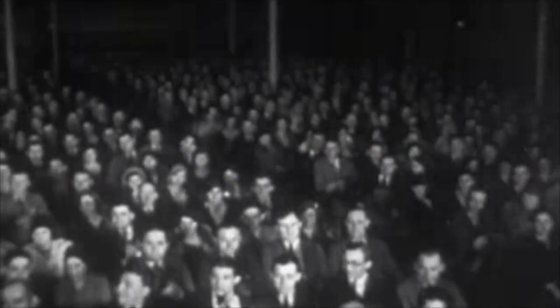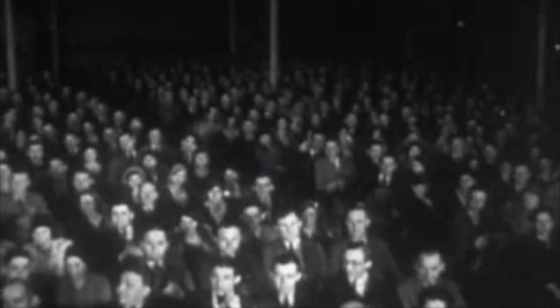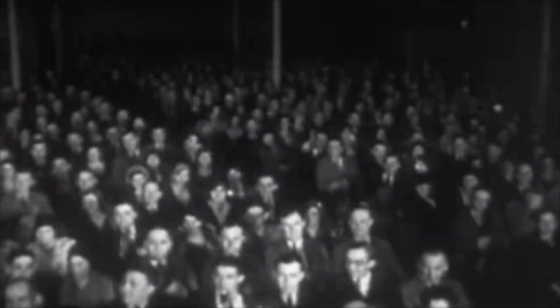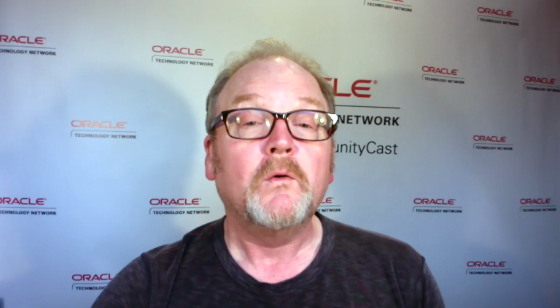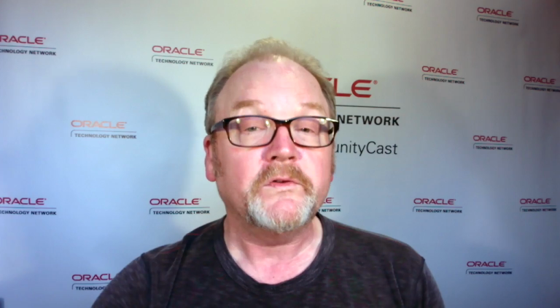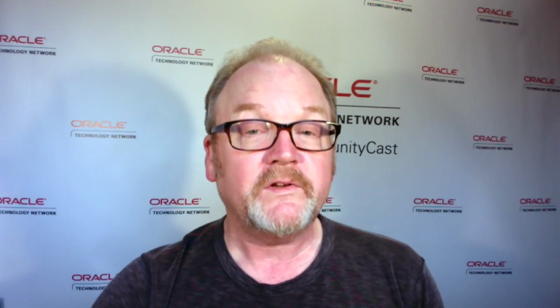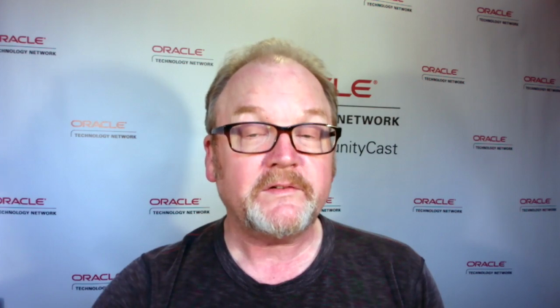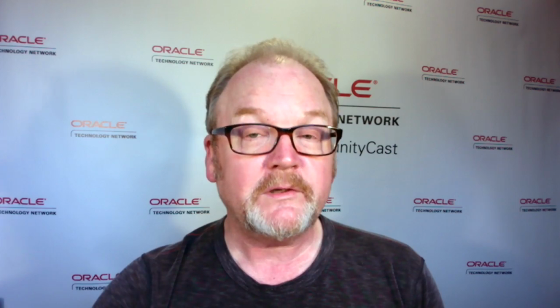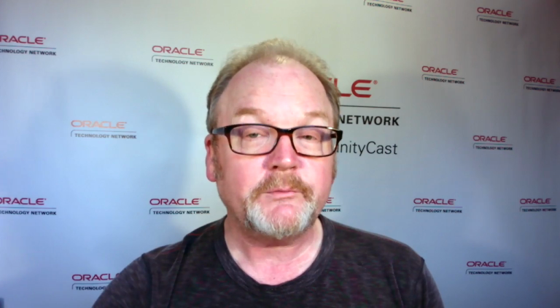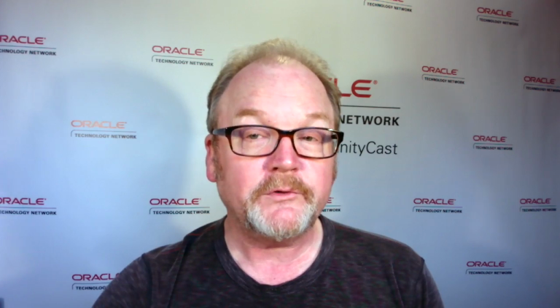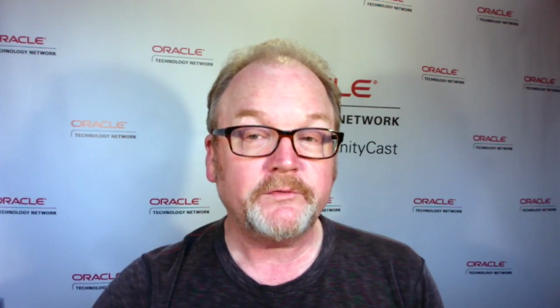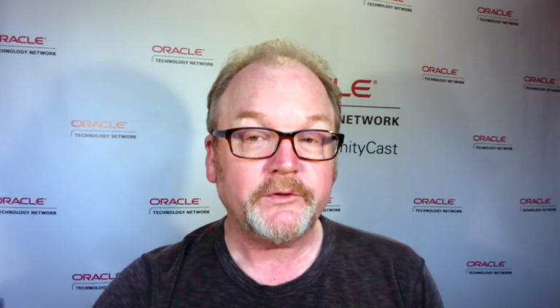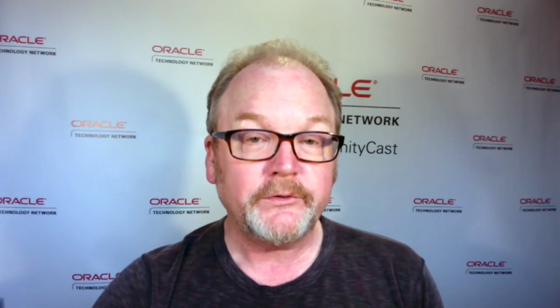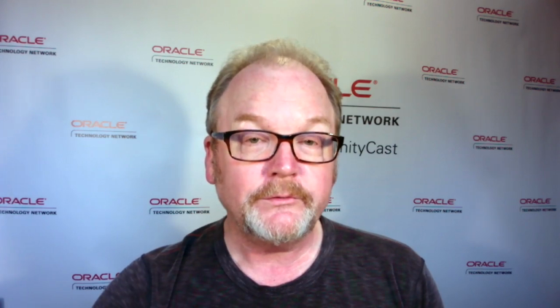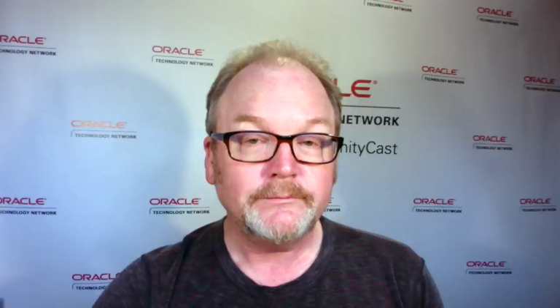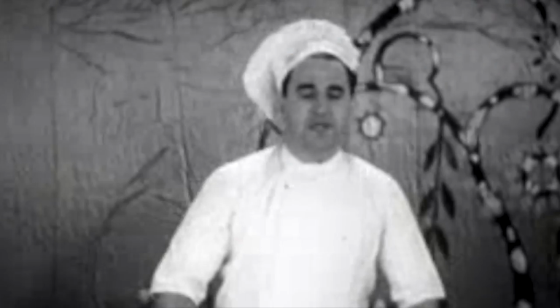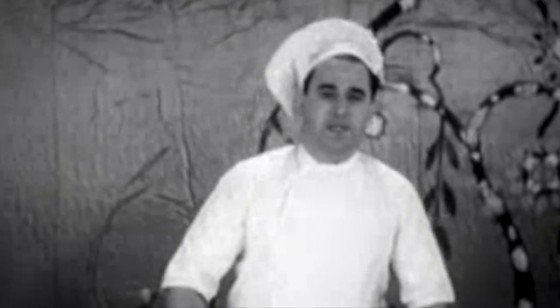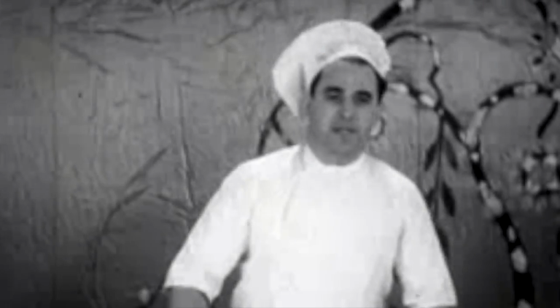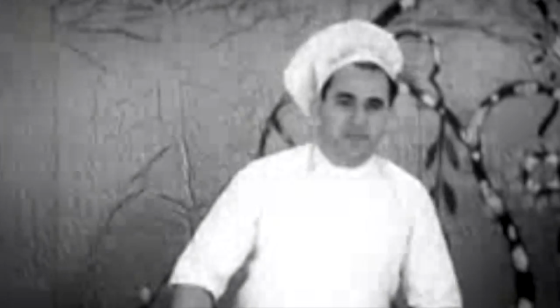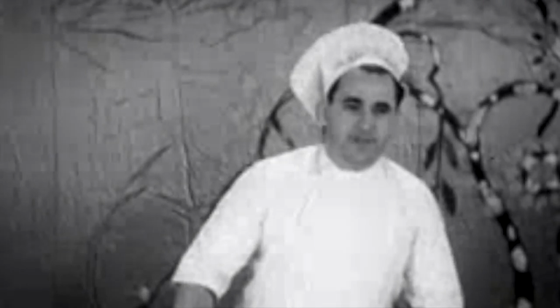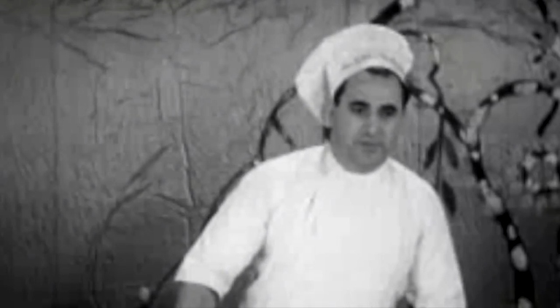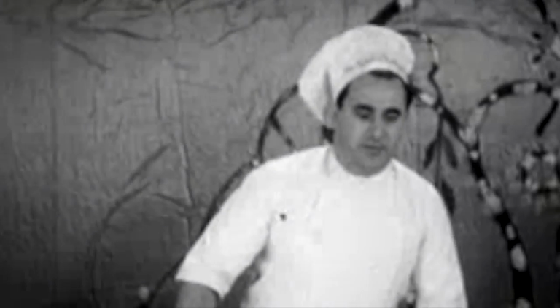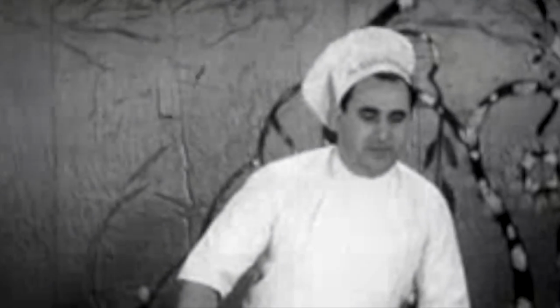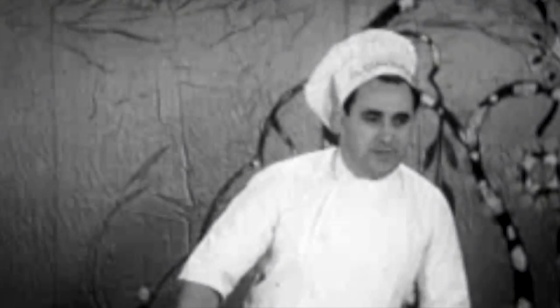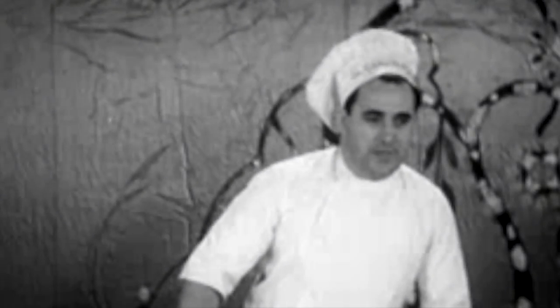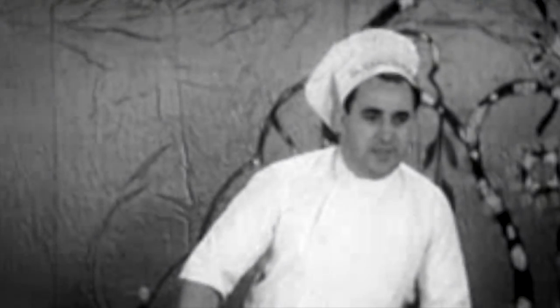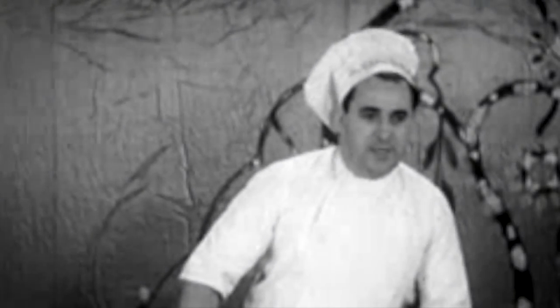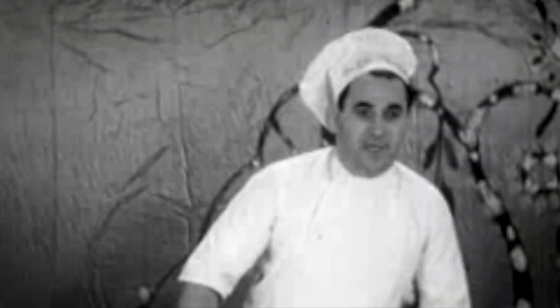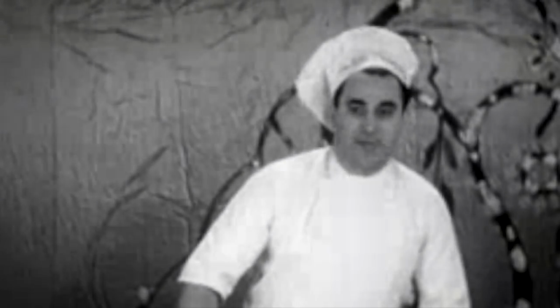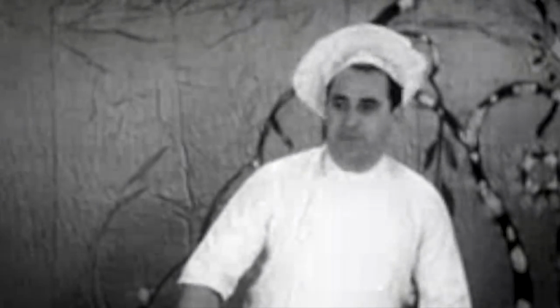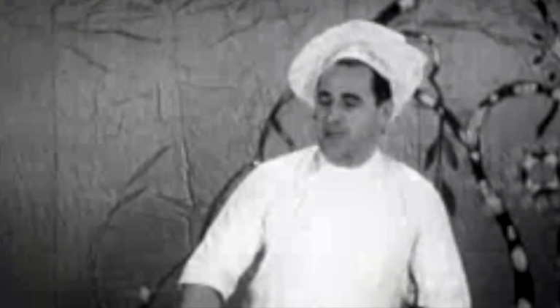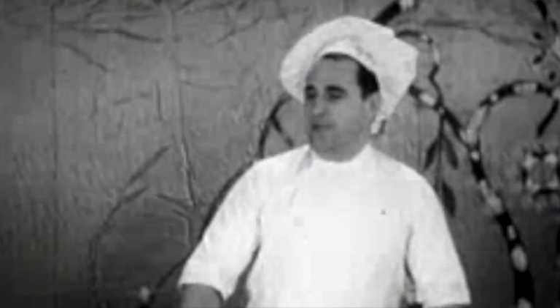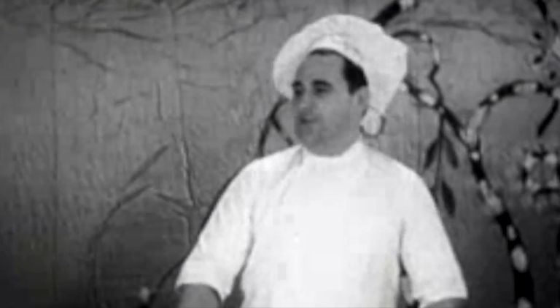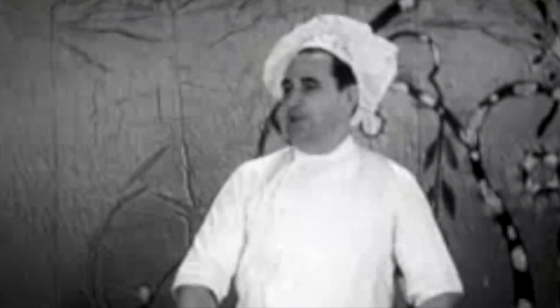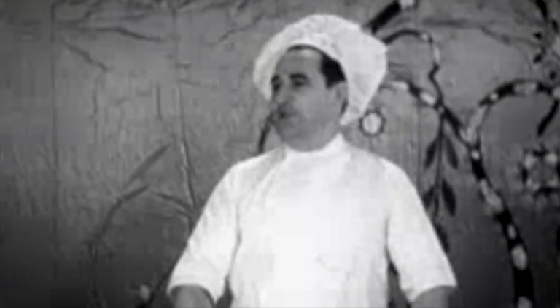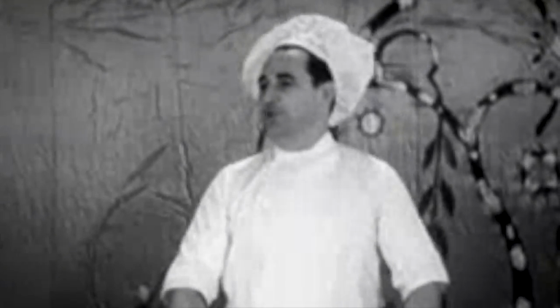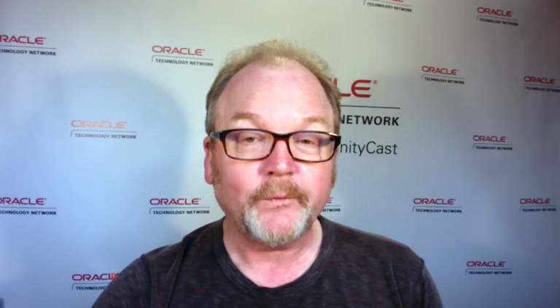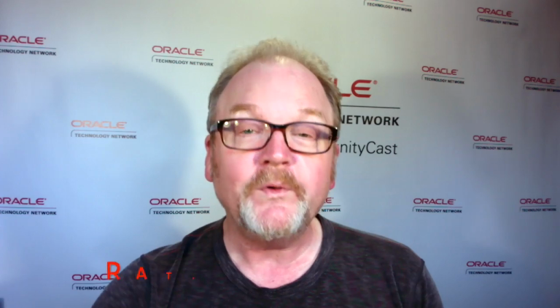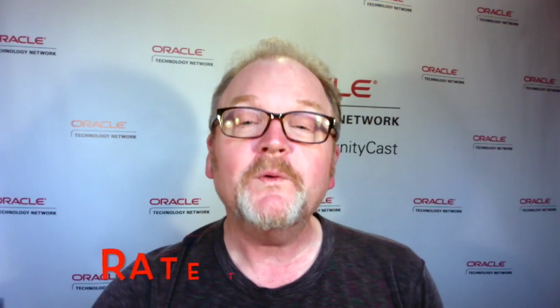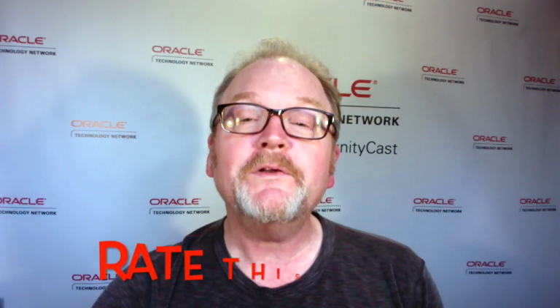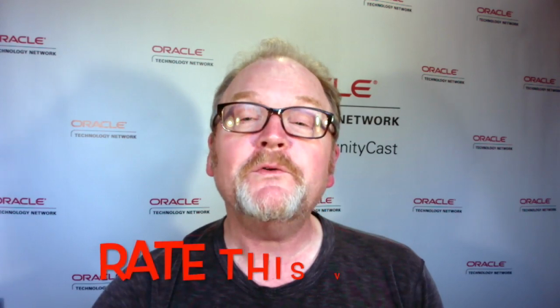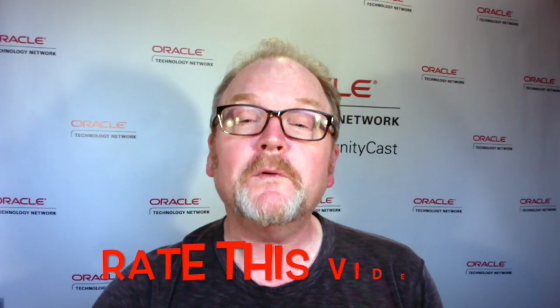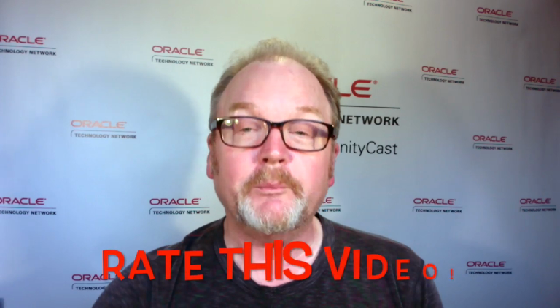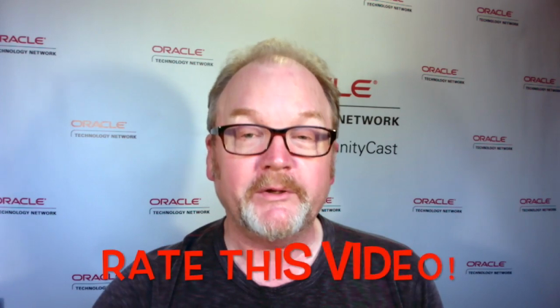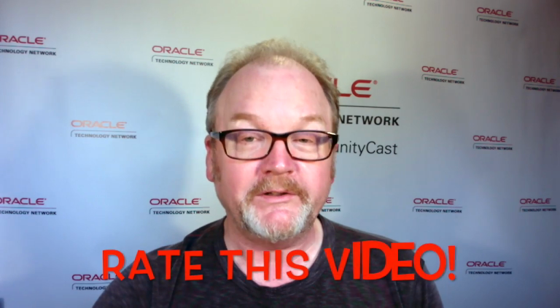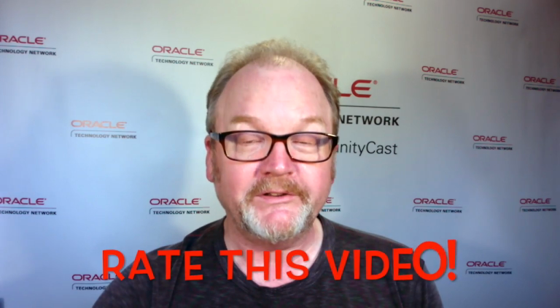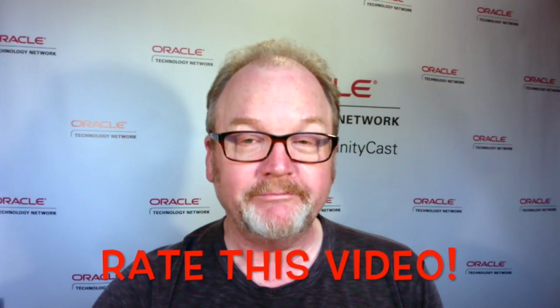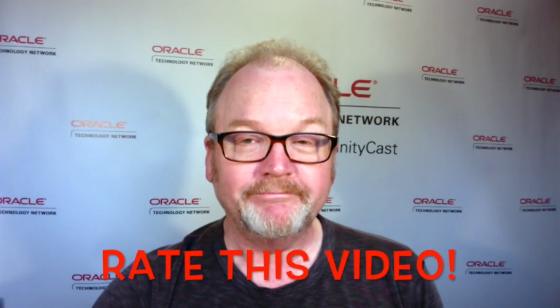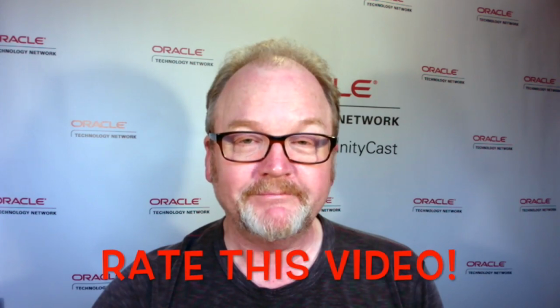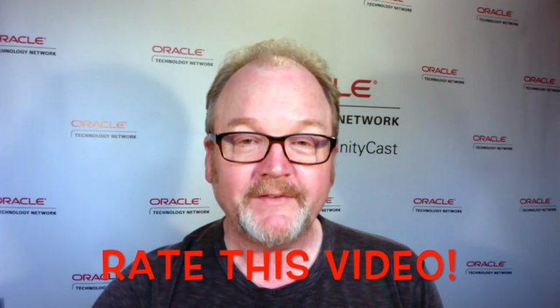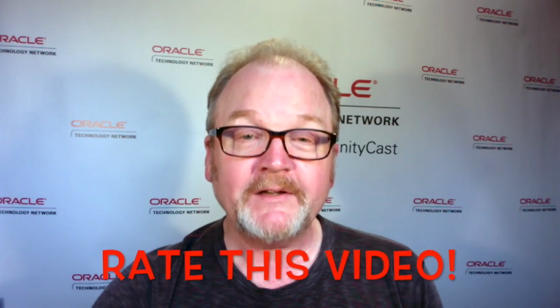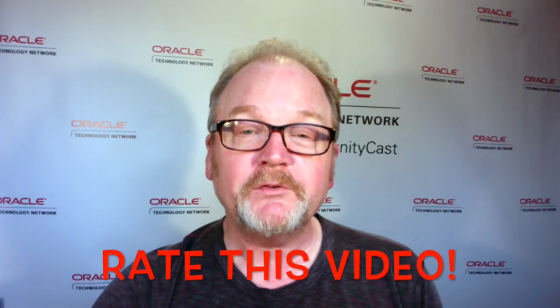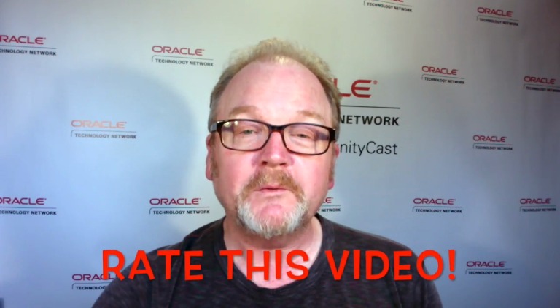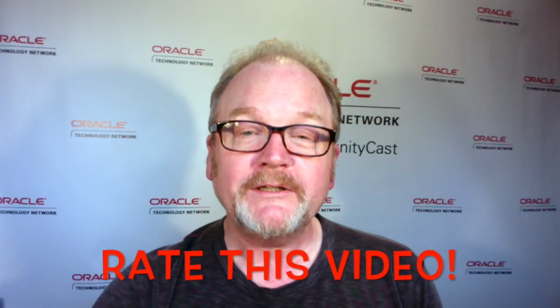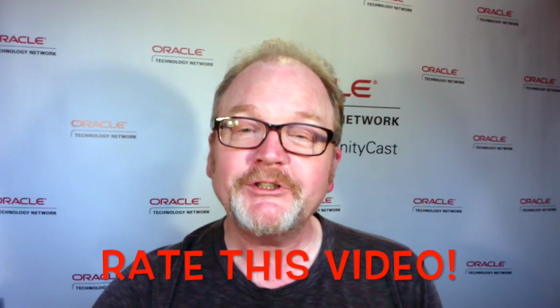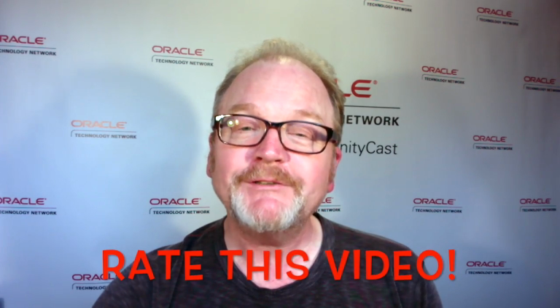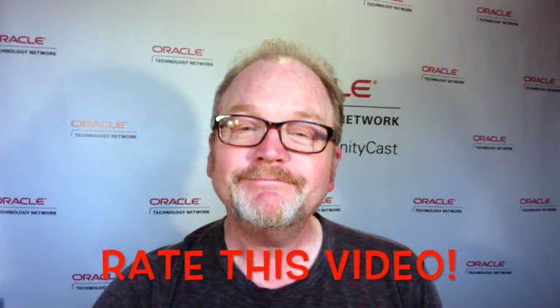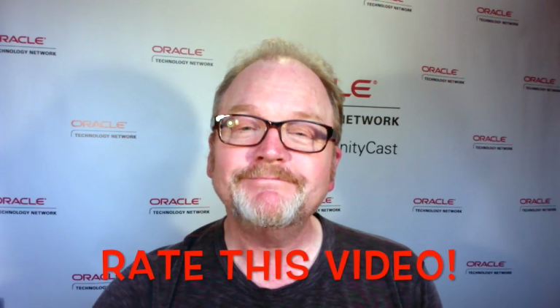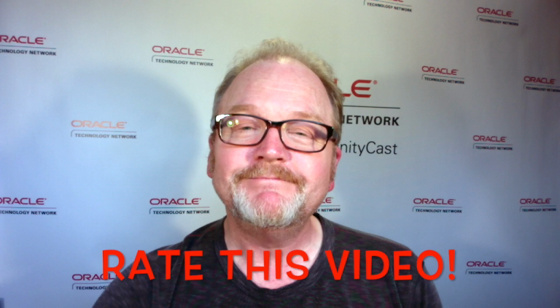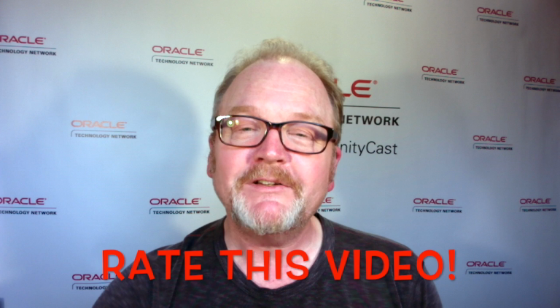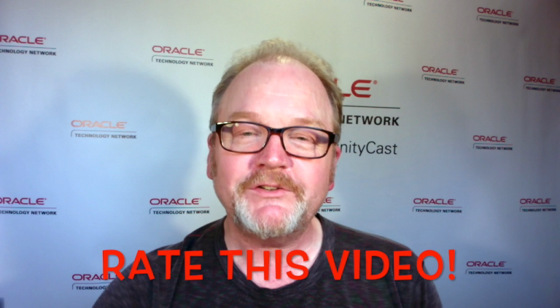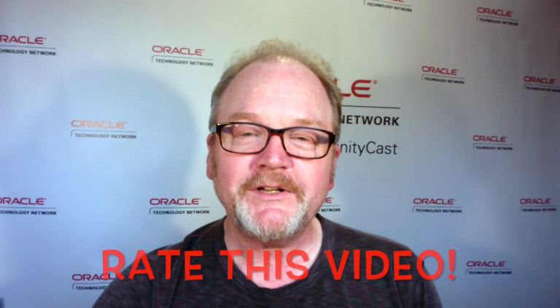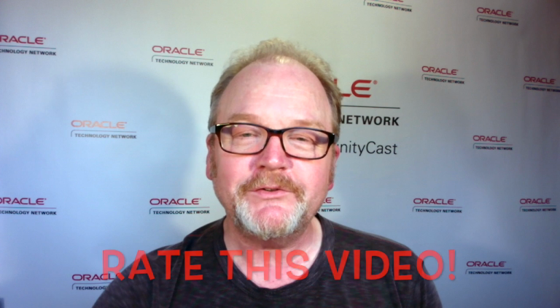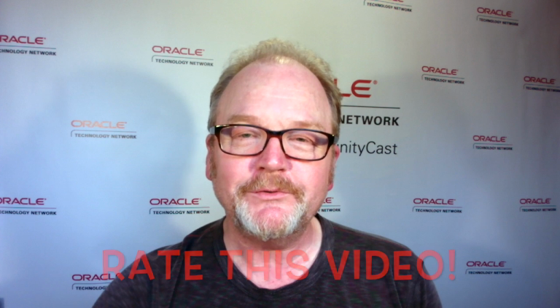Was that tip good for you? Really interesting and amazing. We want your opinion. Thanks for watching and stay tuned.